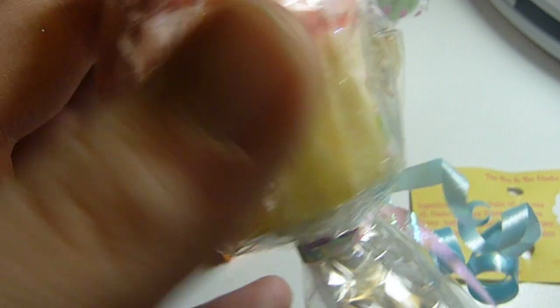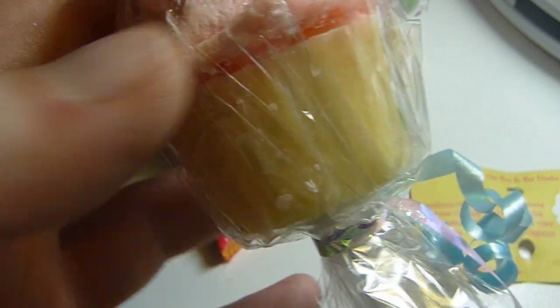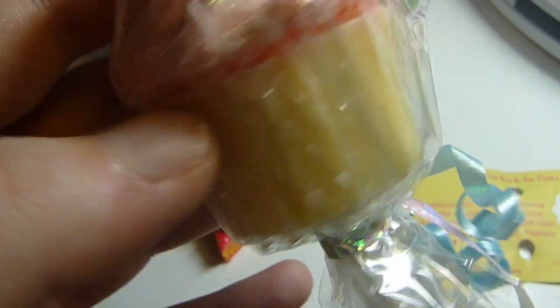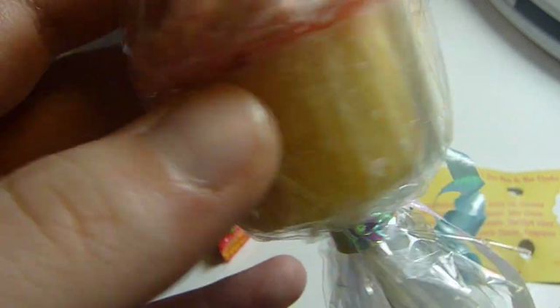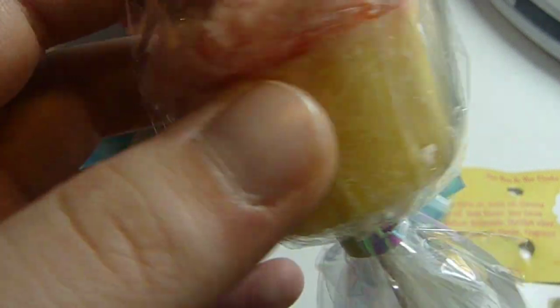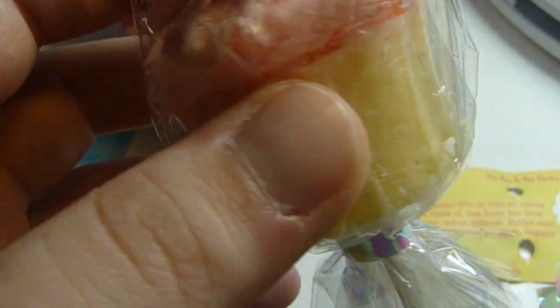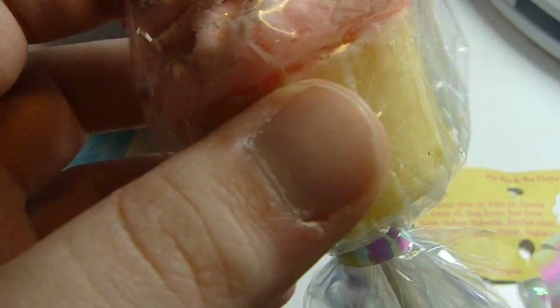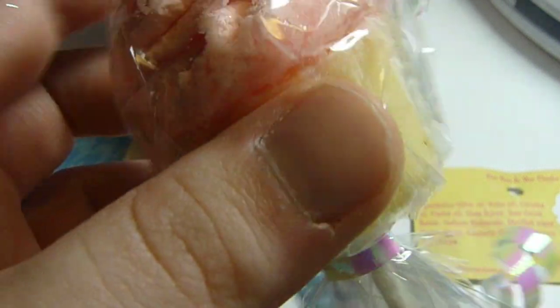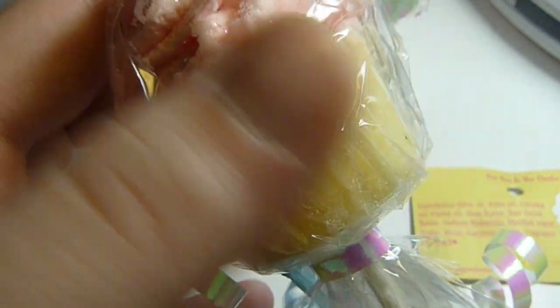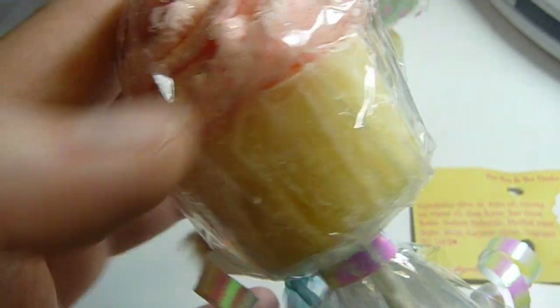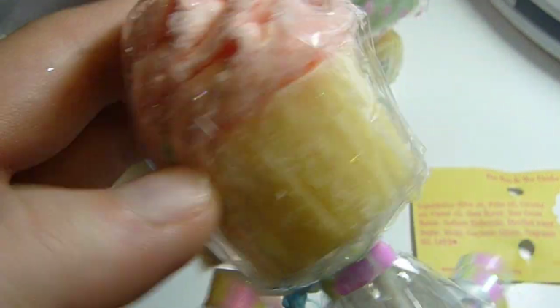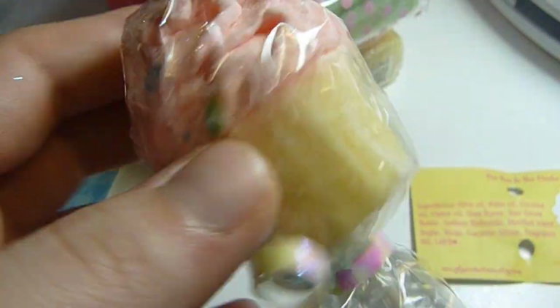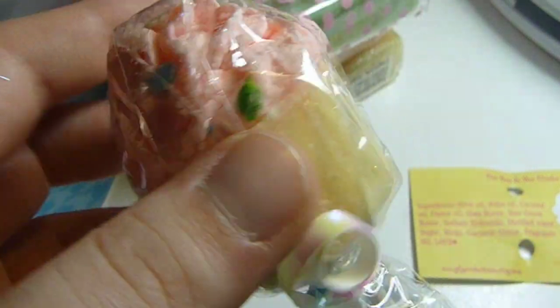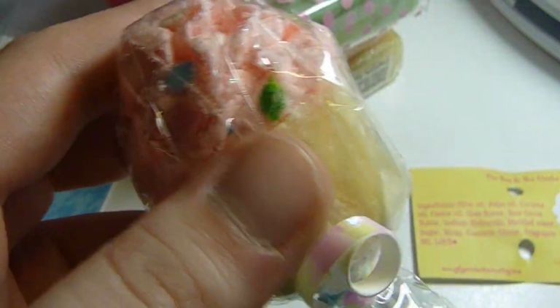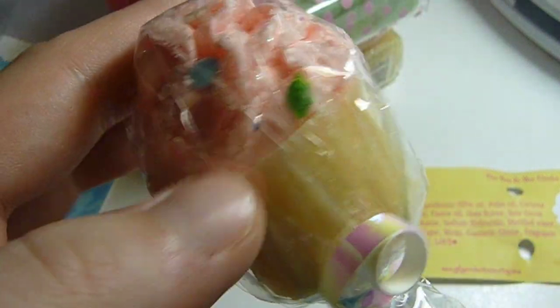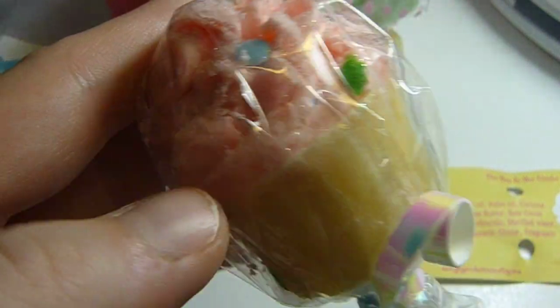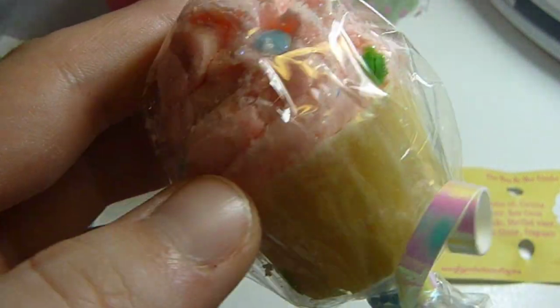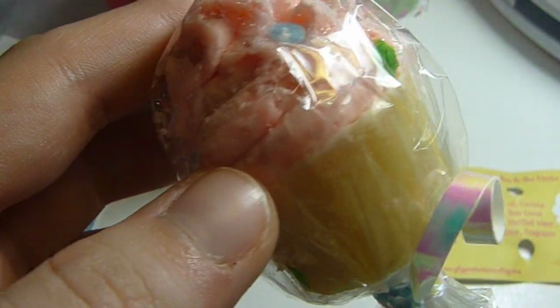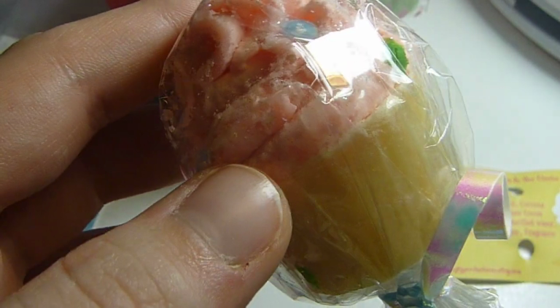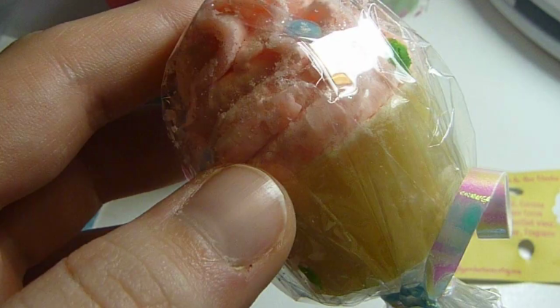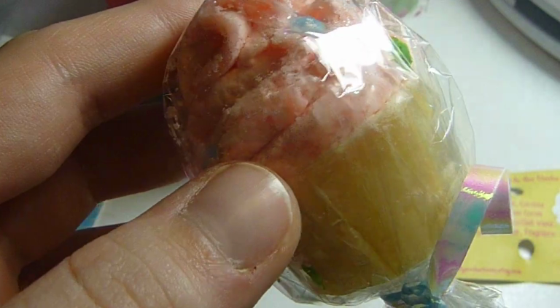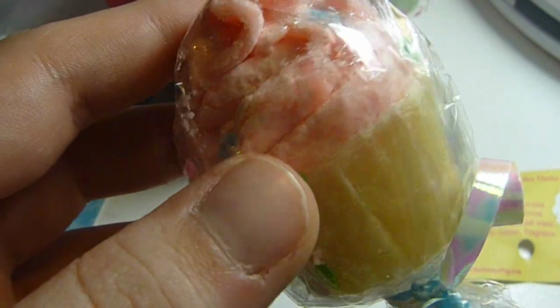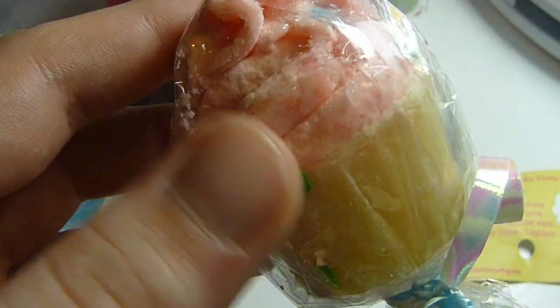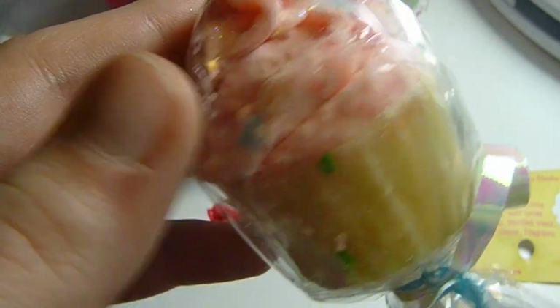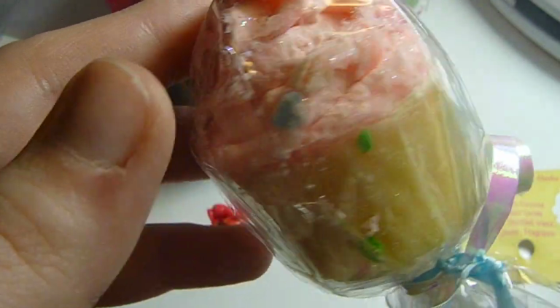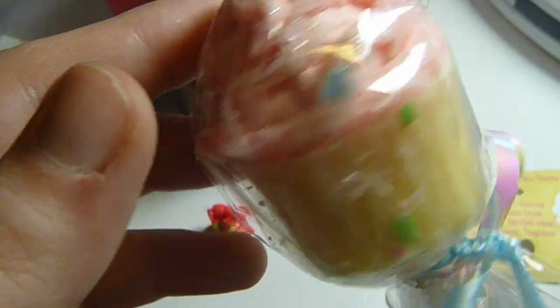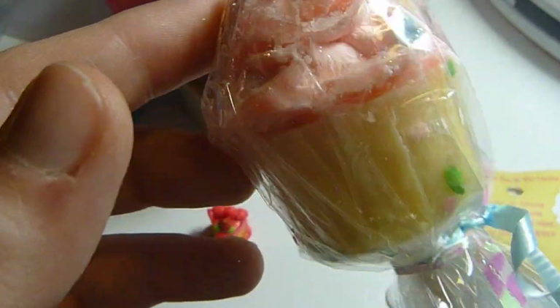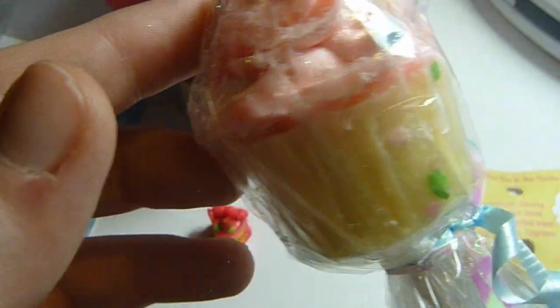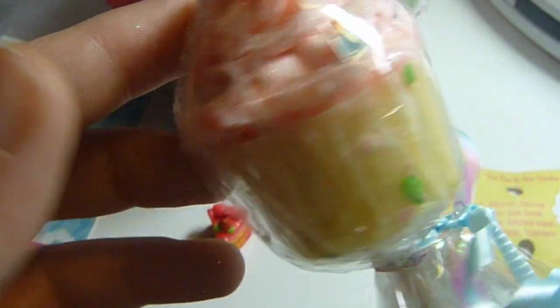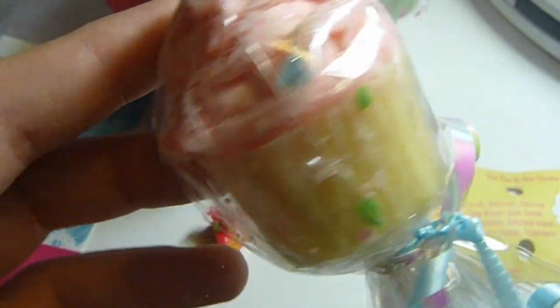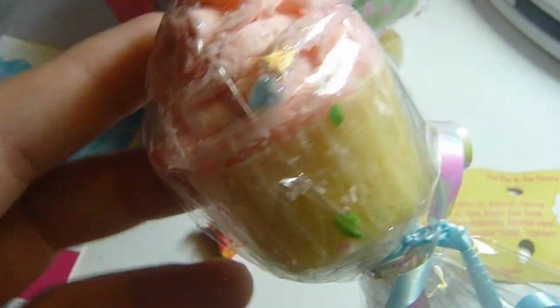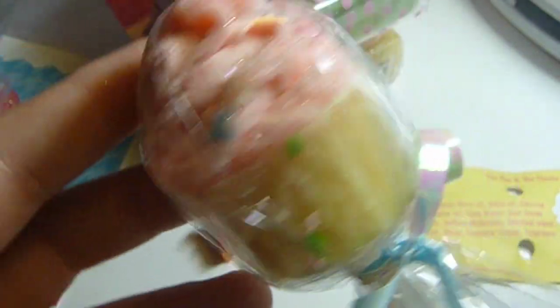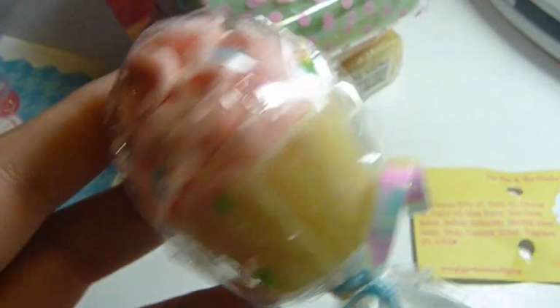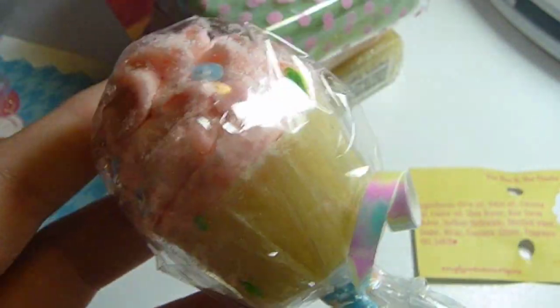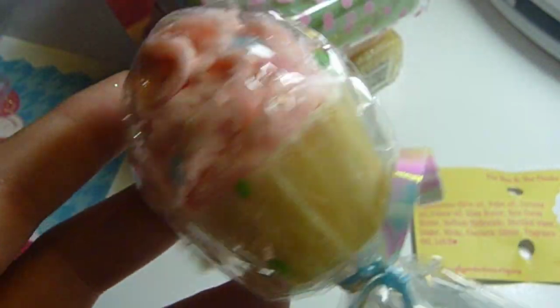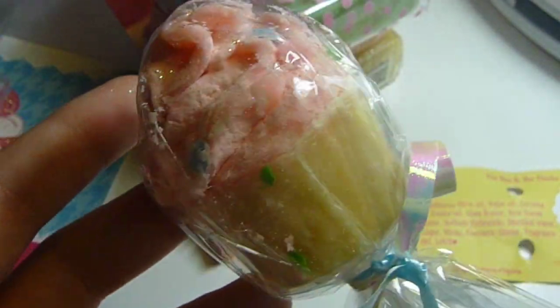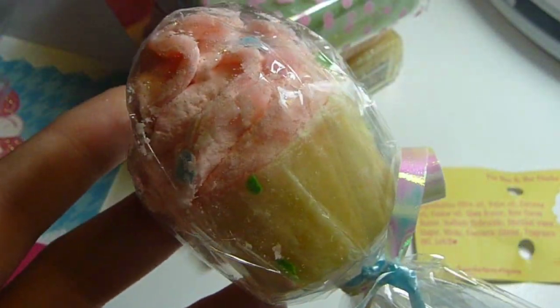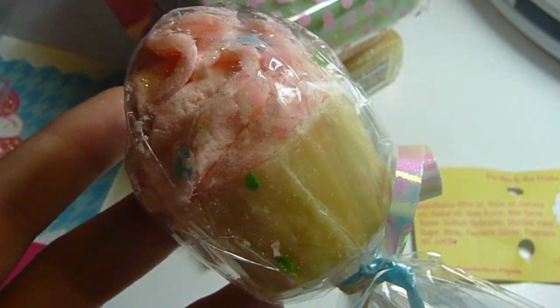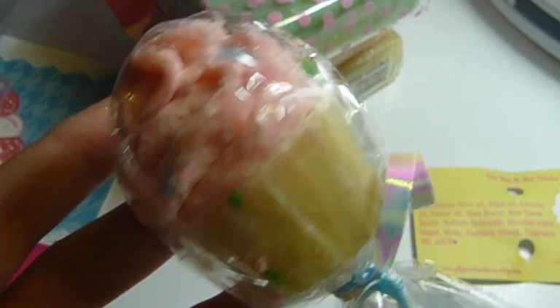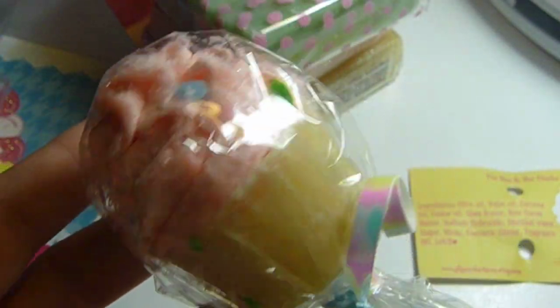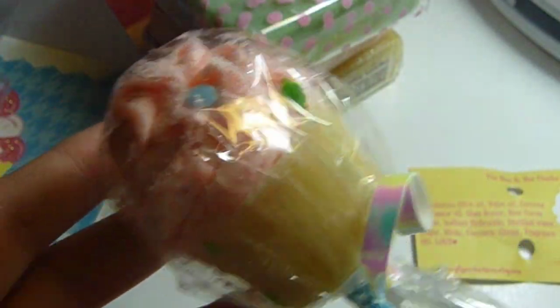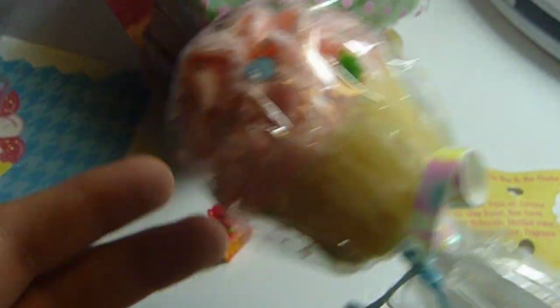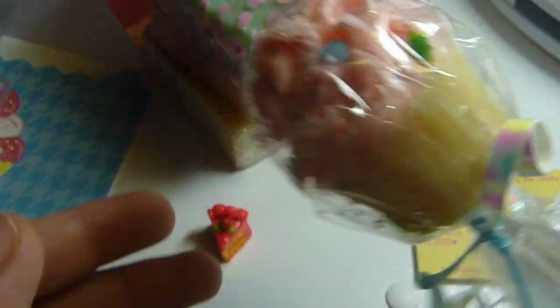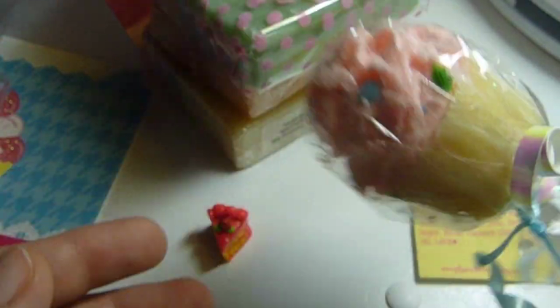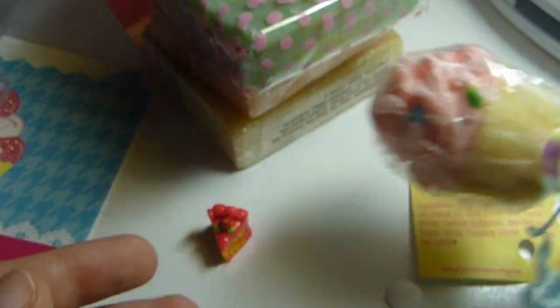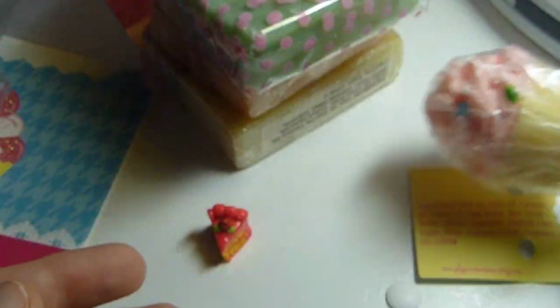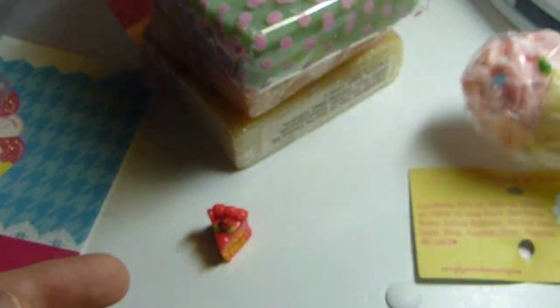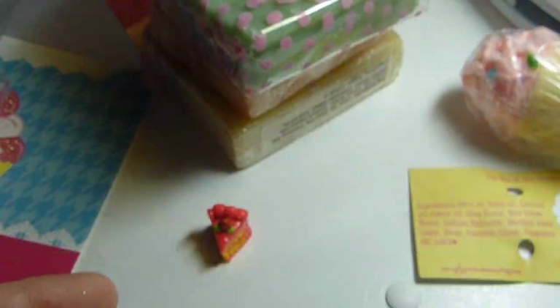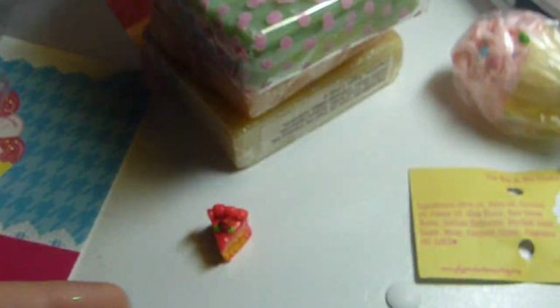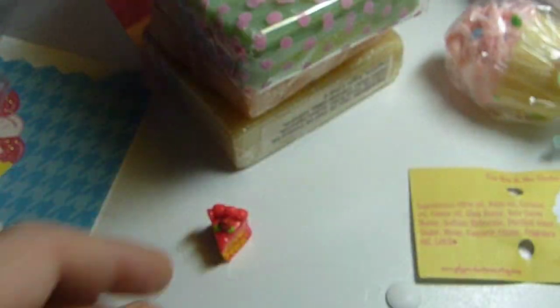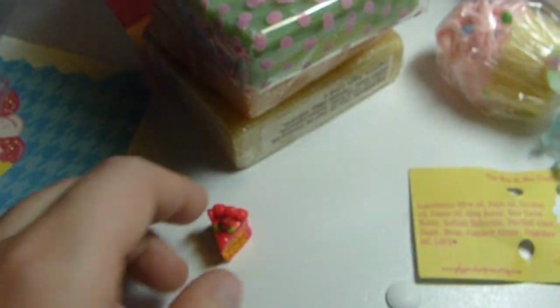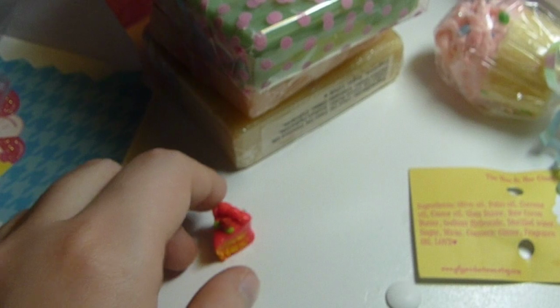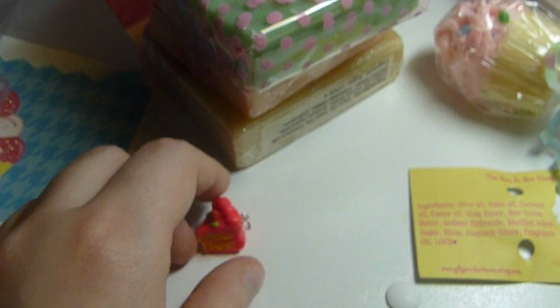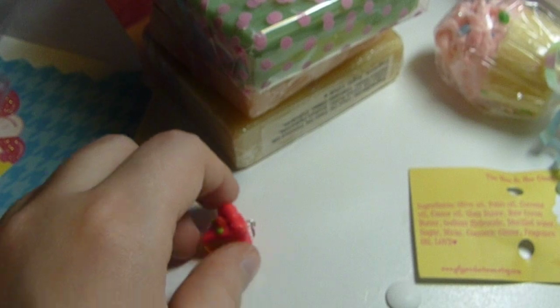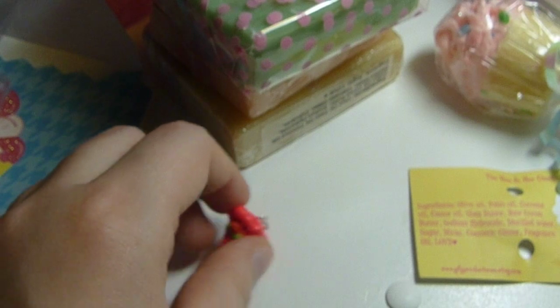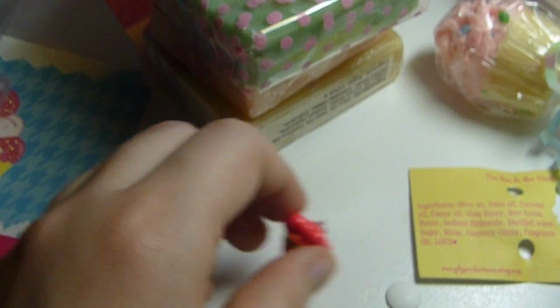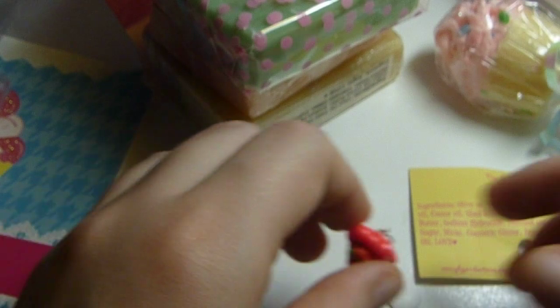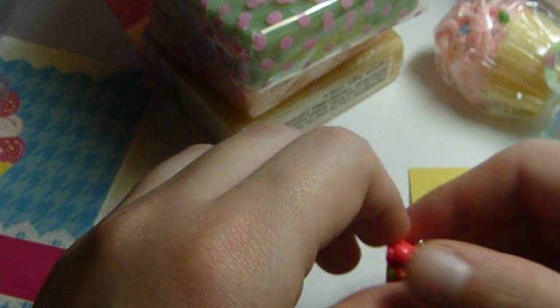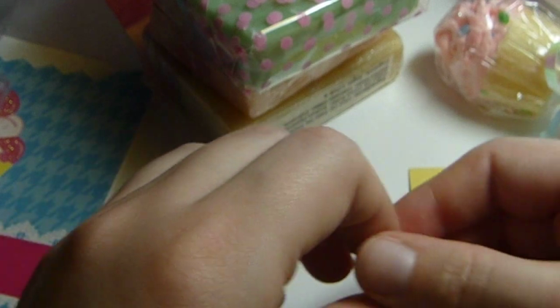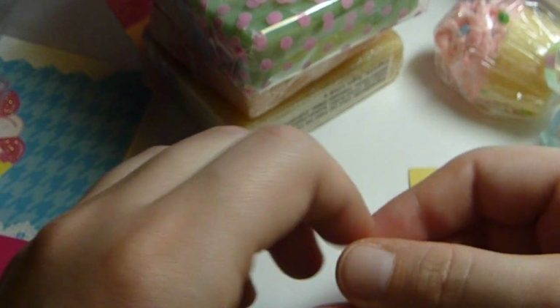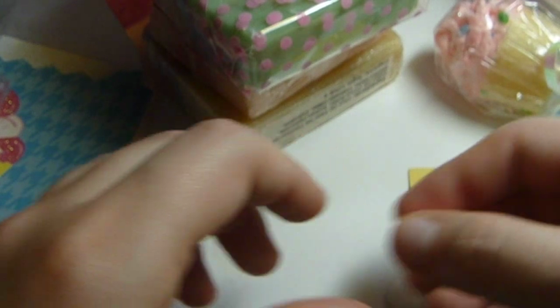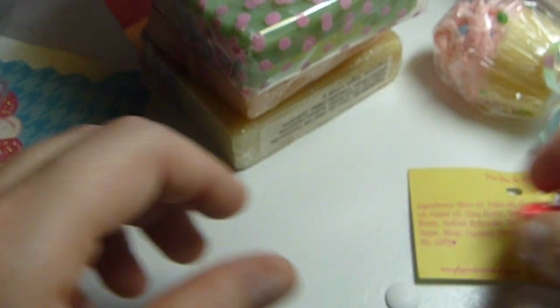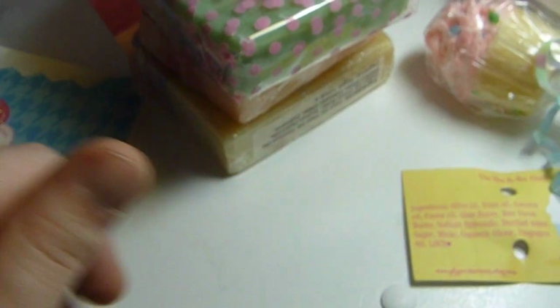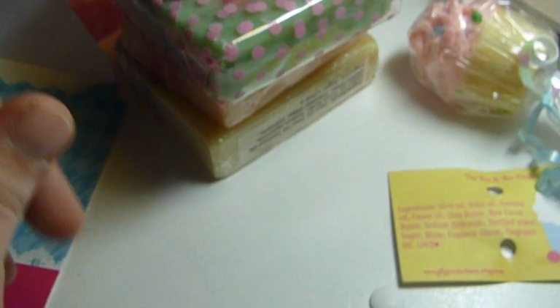And I think it's really cute. It looks edible. Like, I would probably try and eat that if I didn't know.